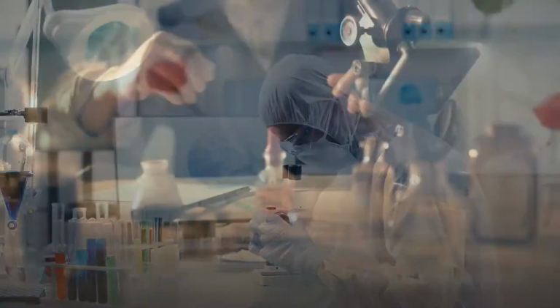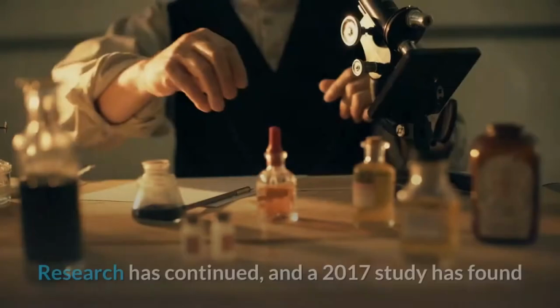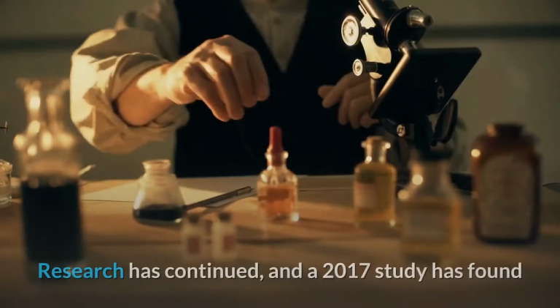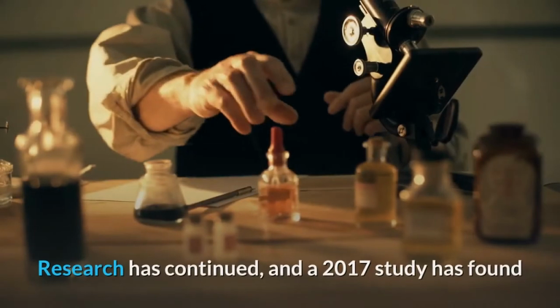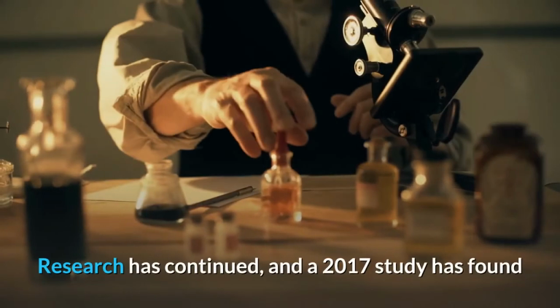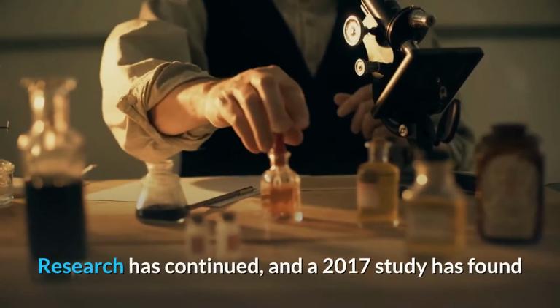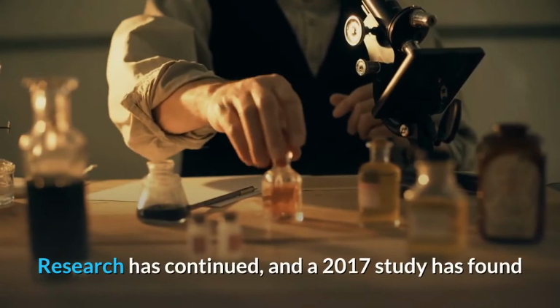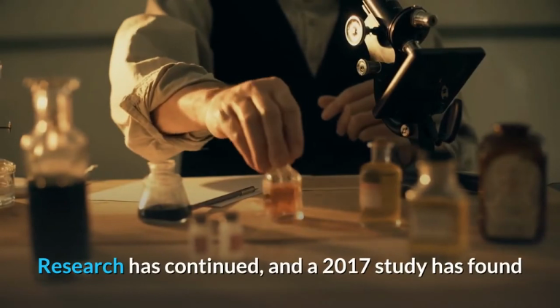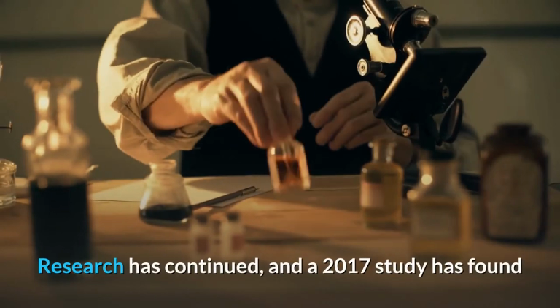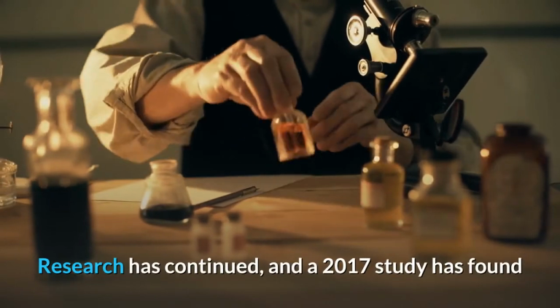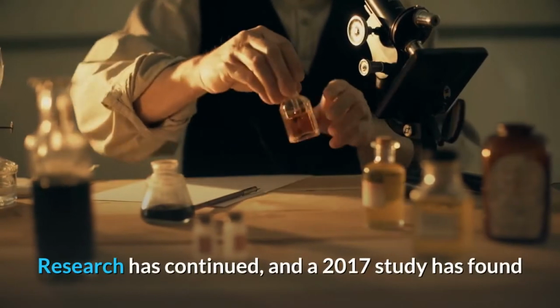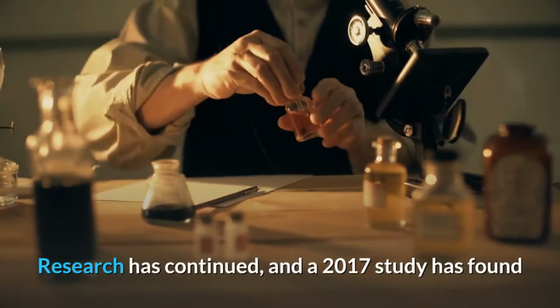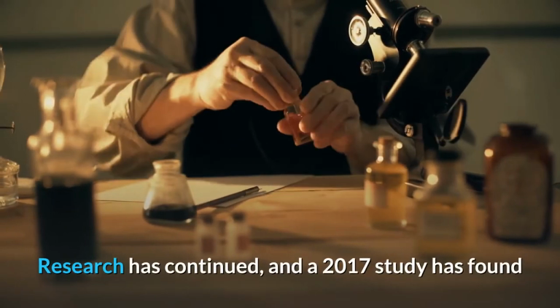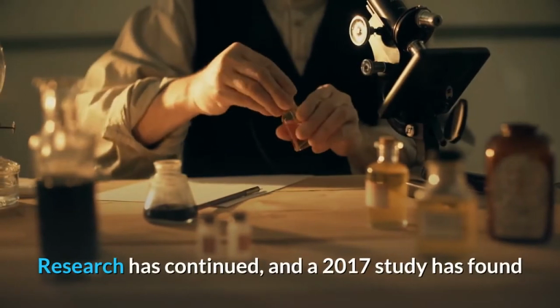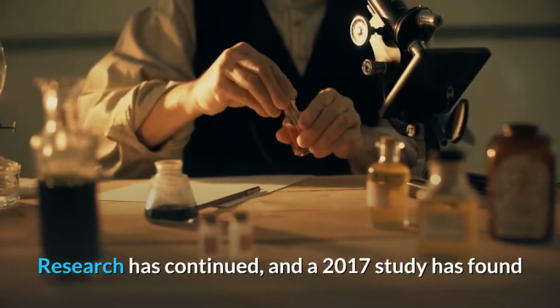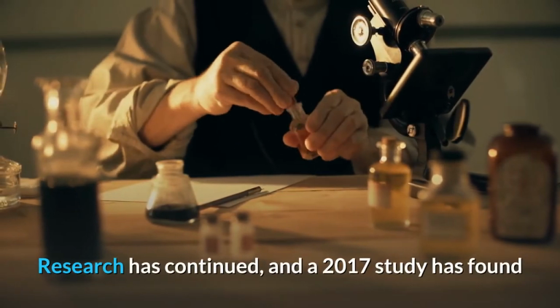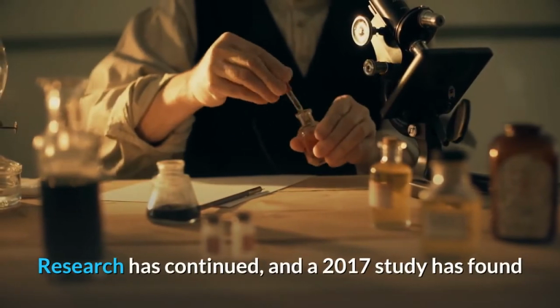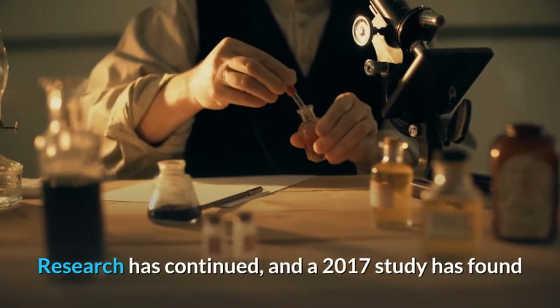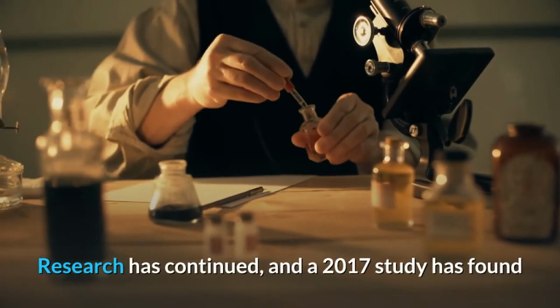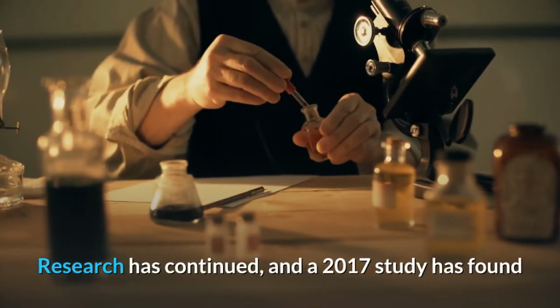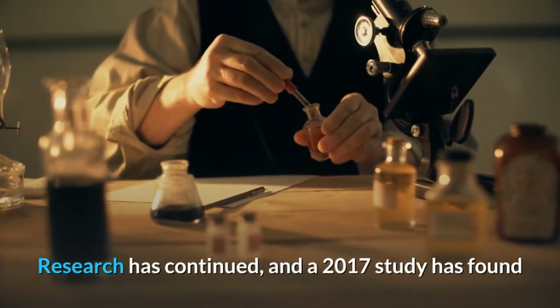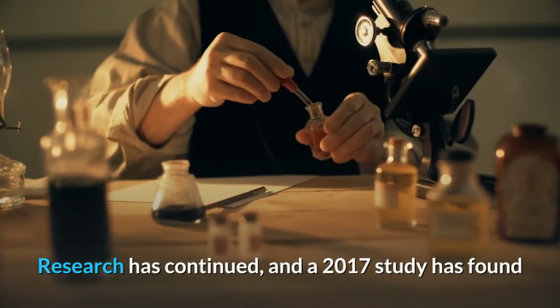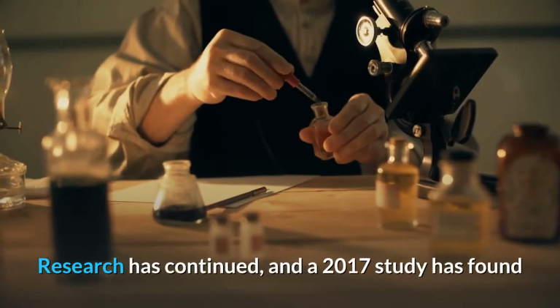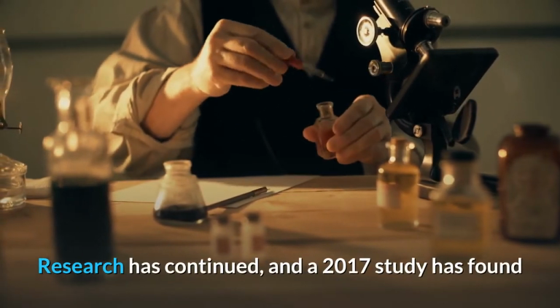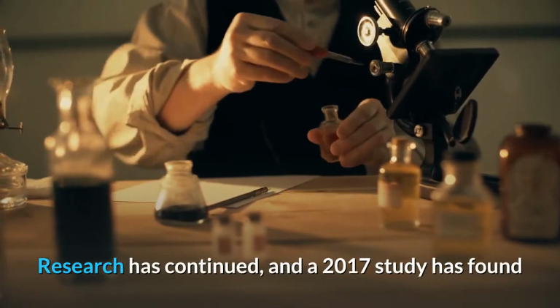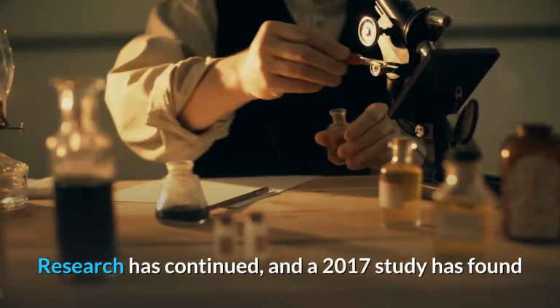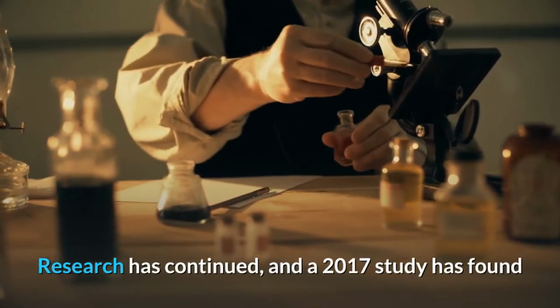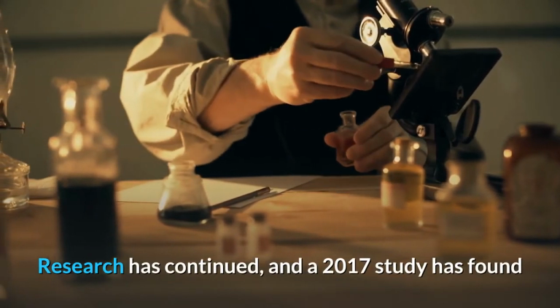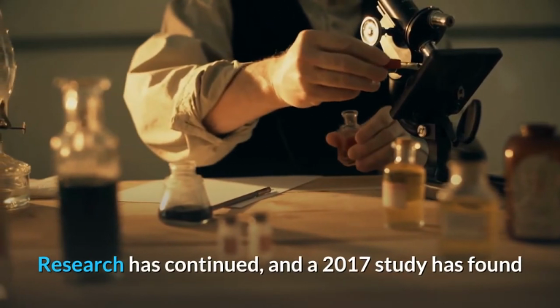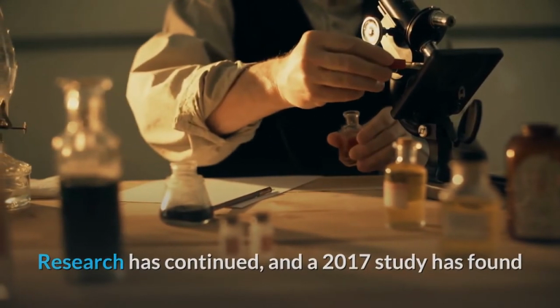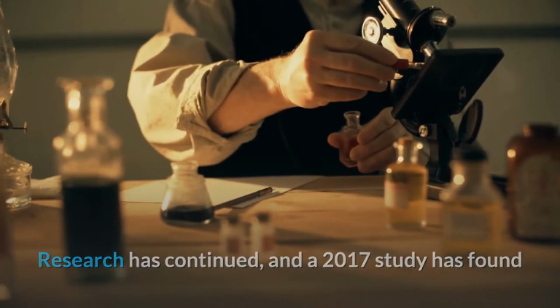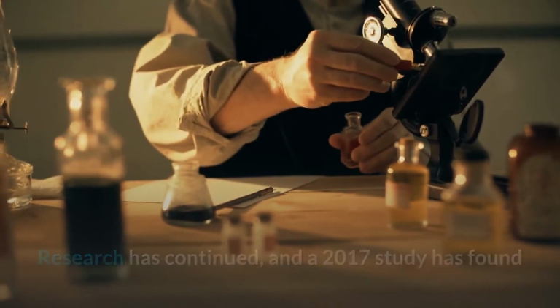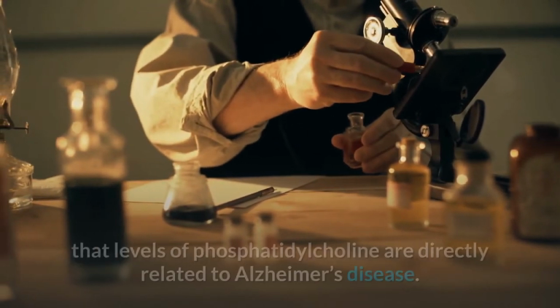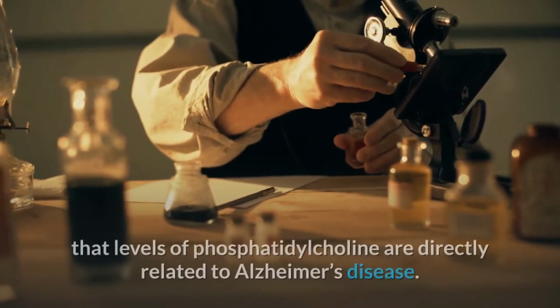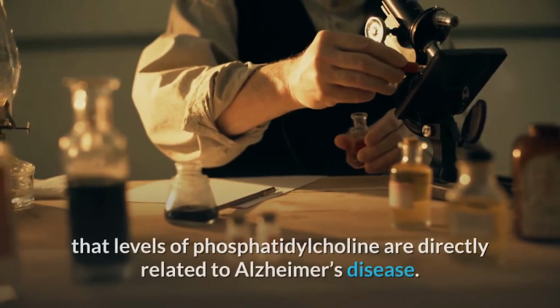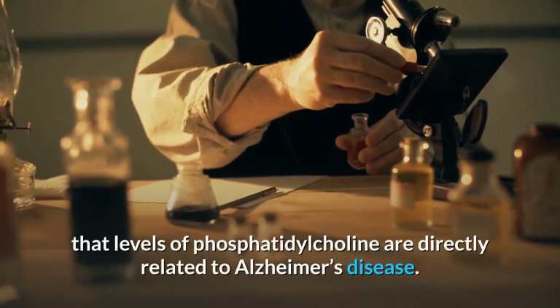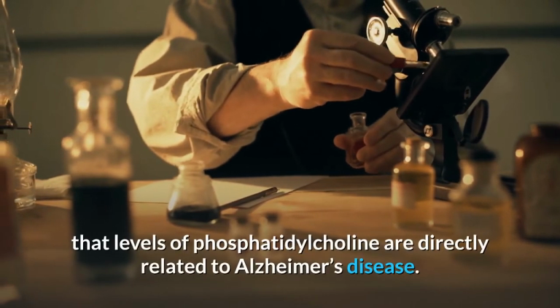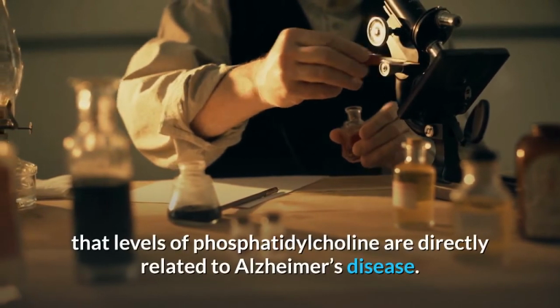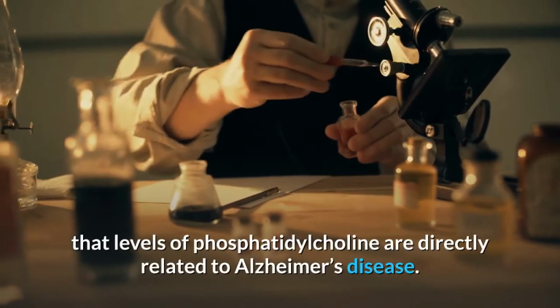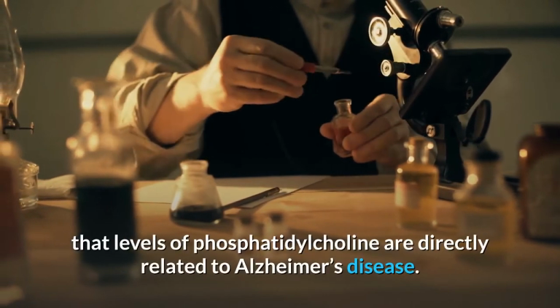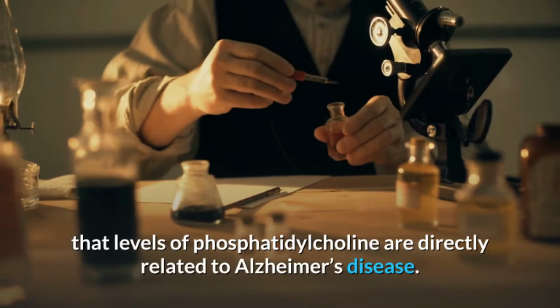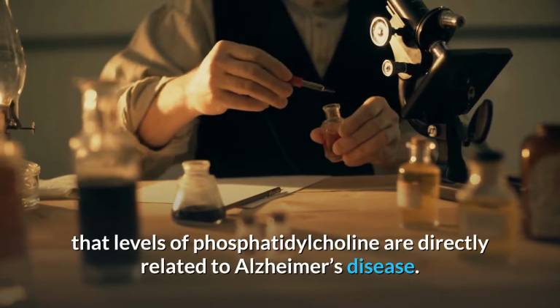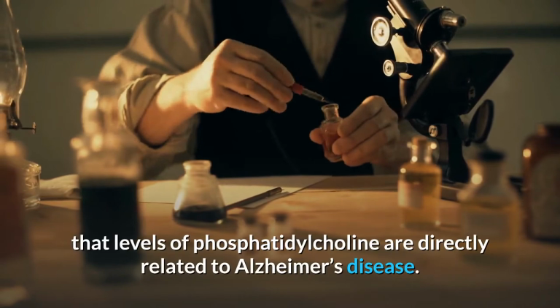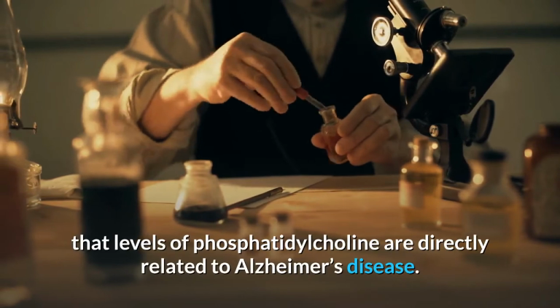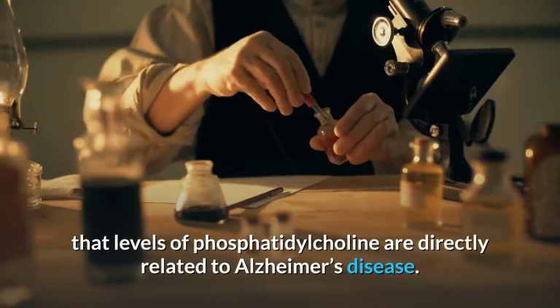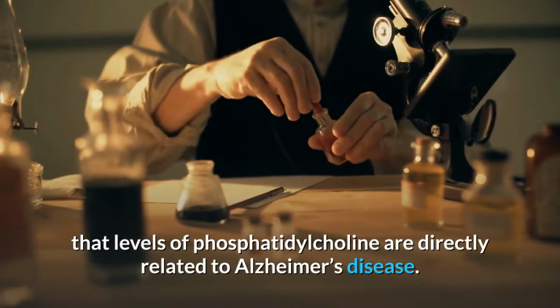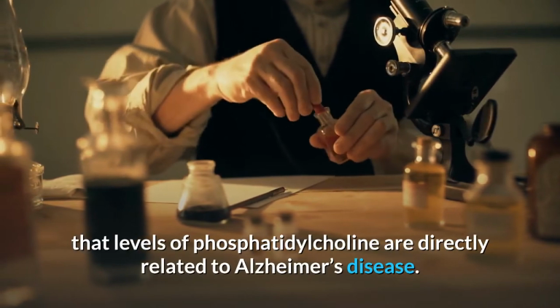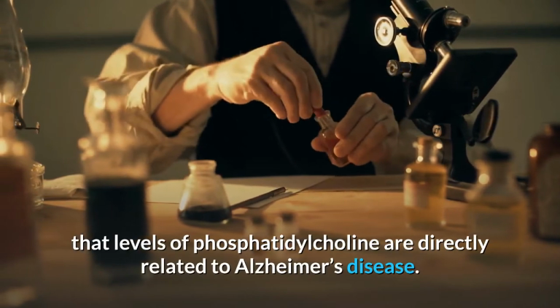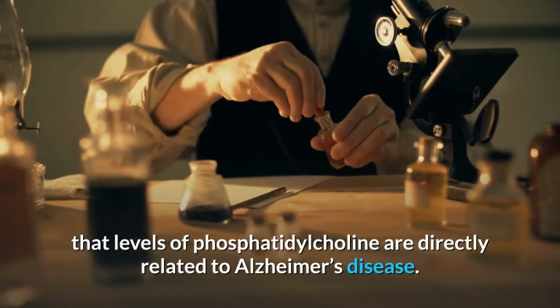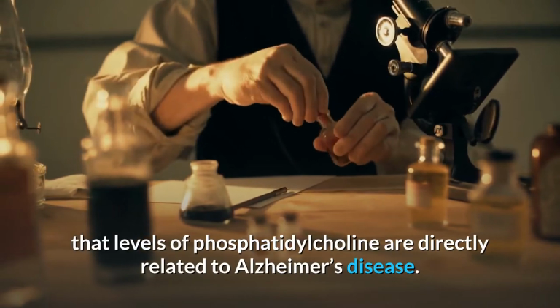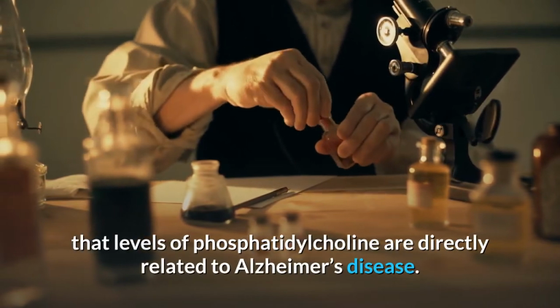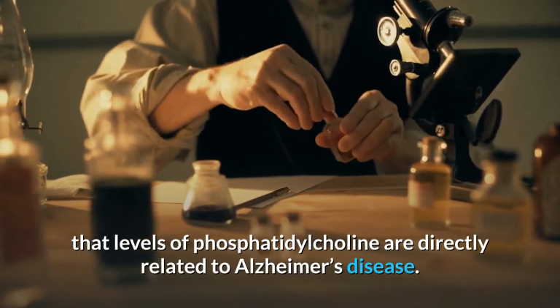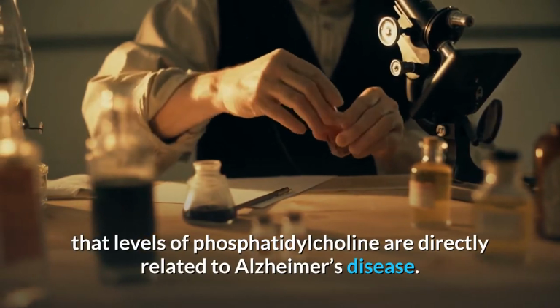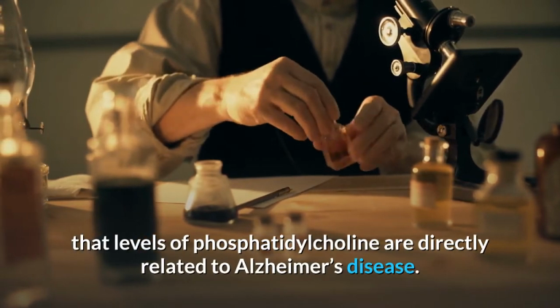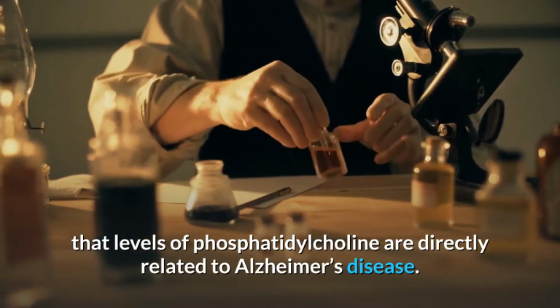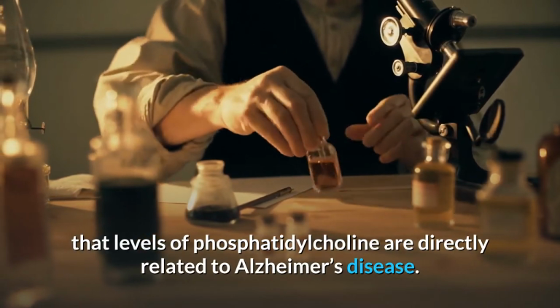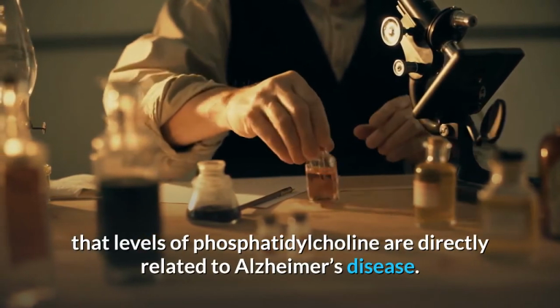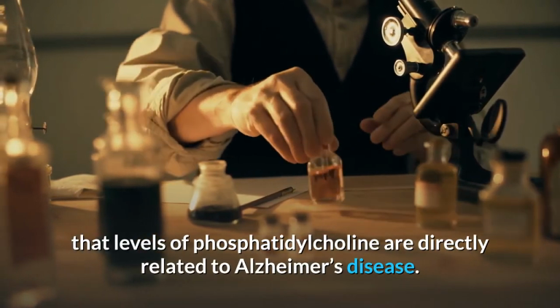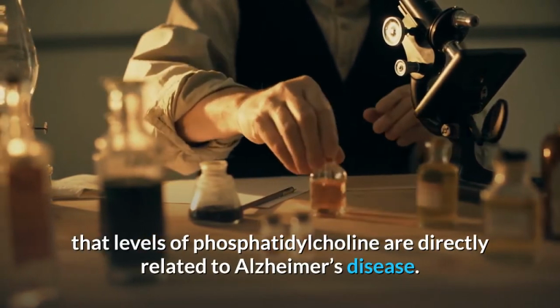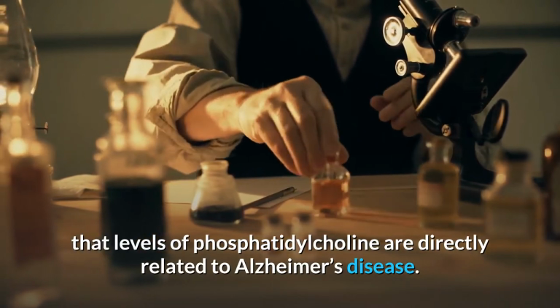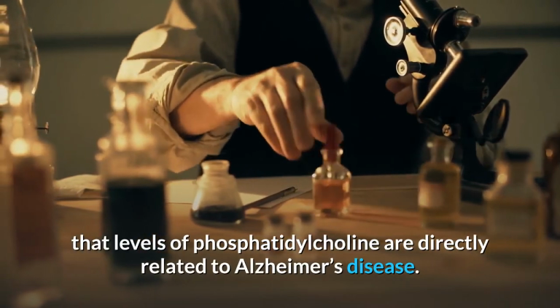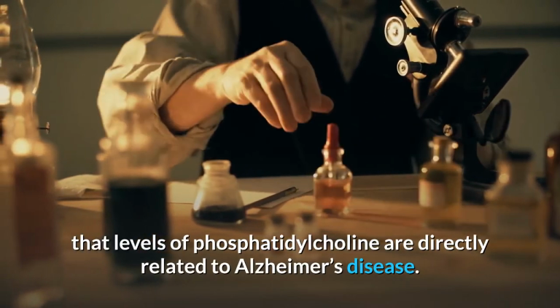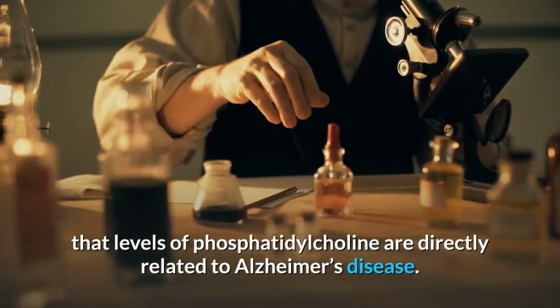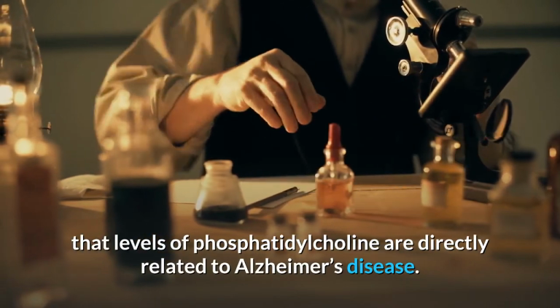Research has continued, and a 2017 study has found that levels of phosphatidylcholine are directly related to Alzheimer's disease.